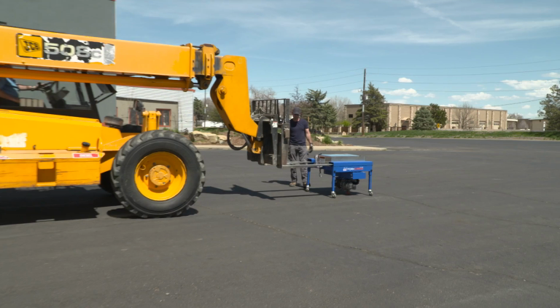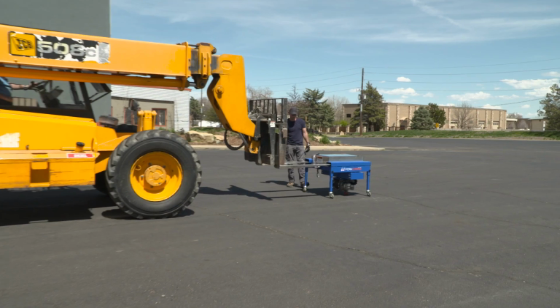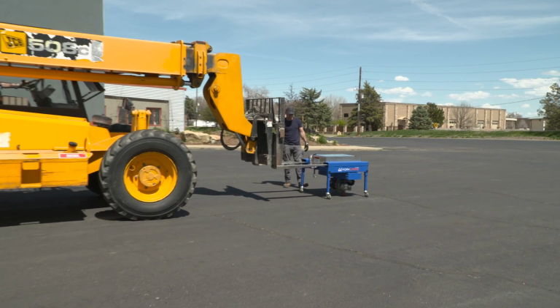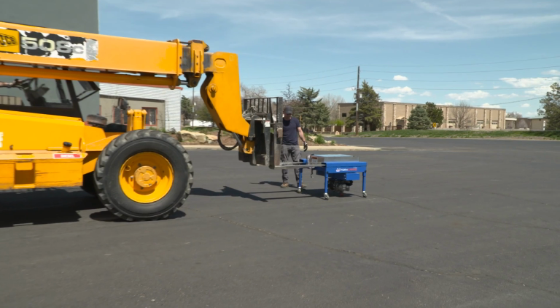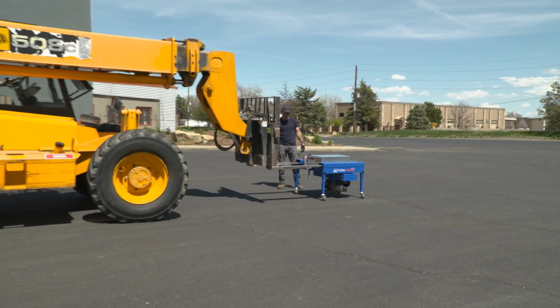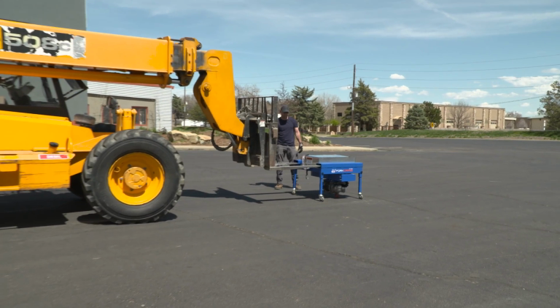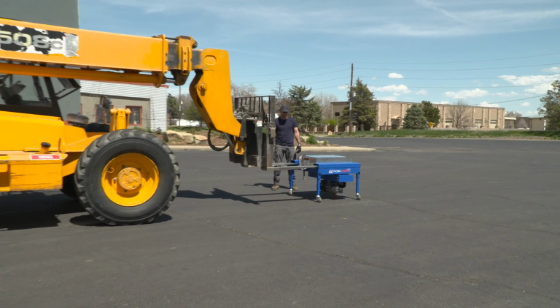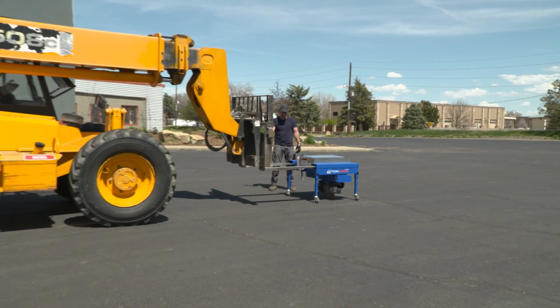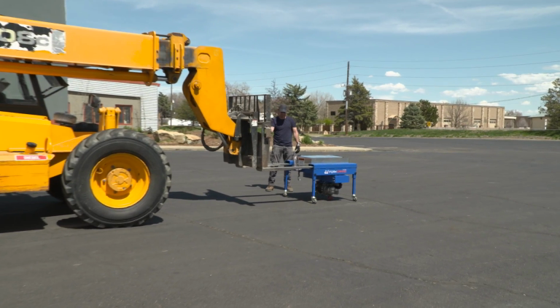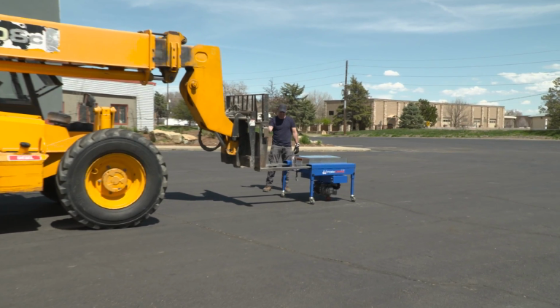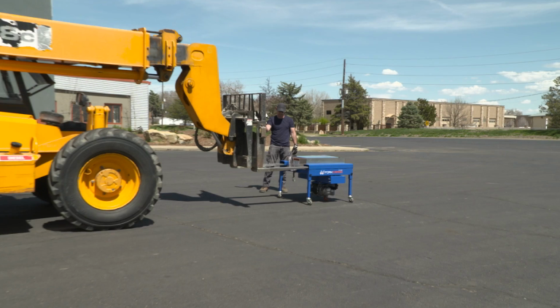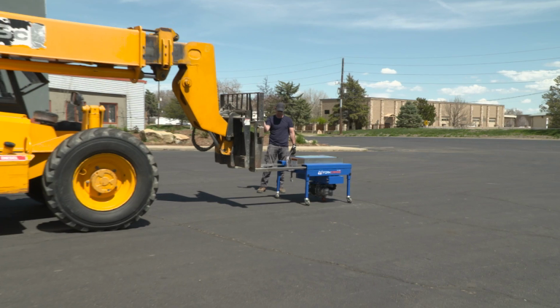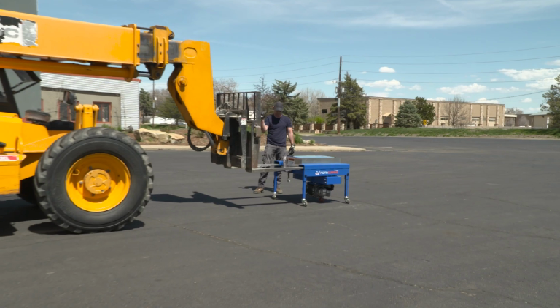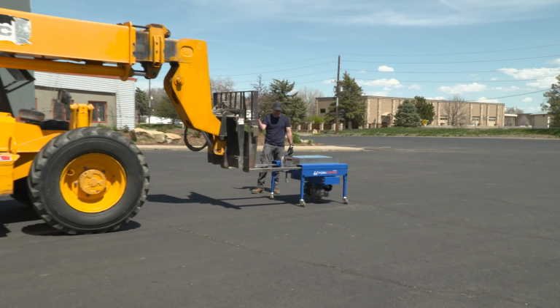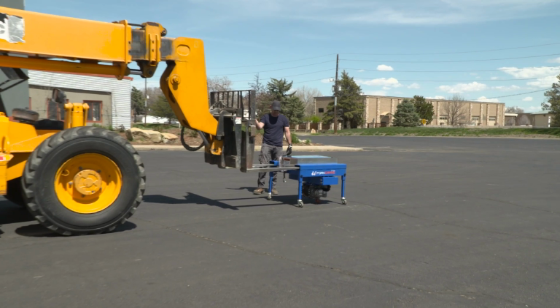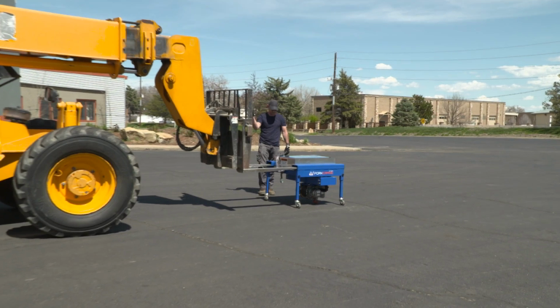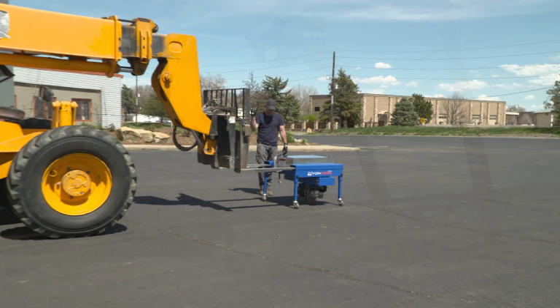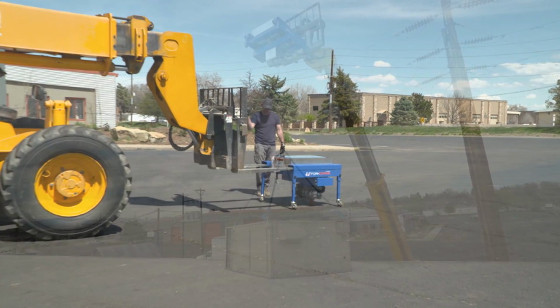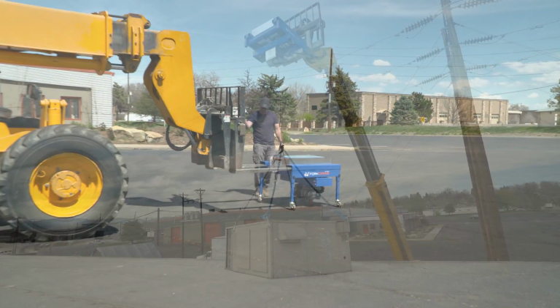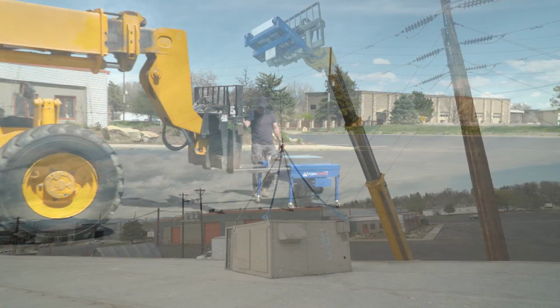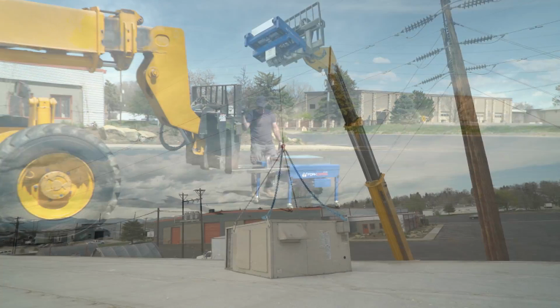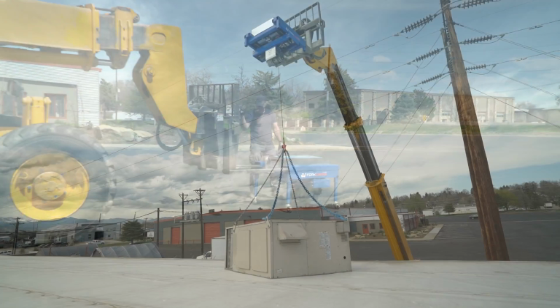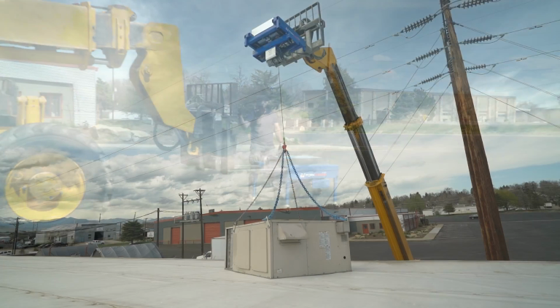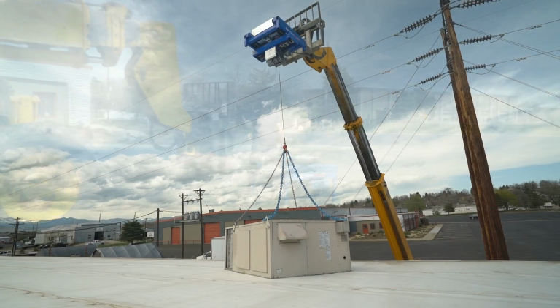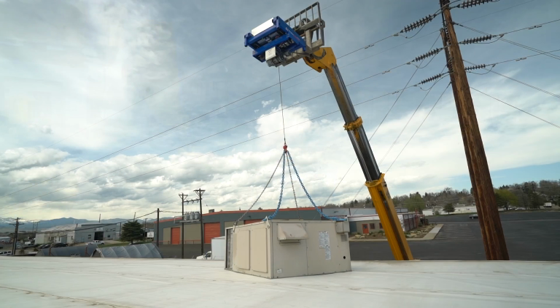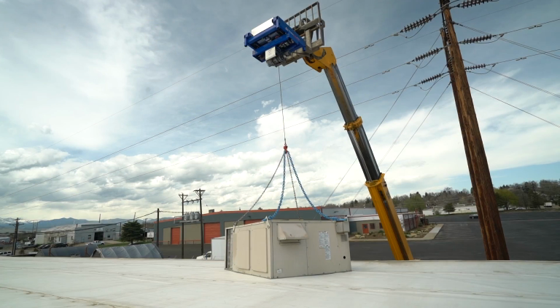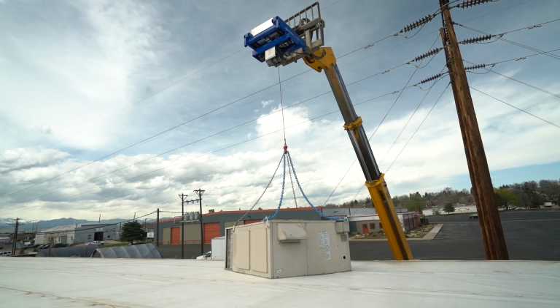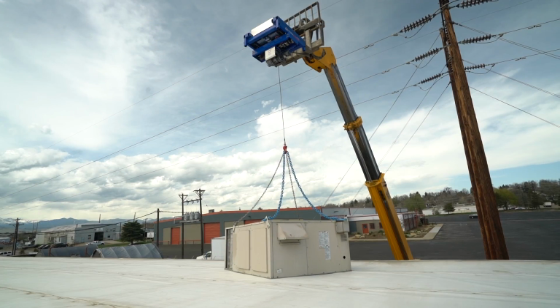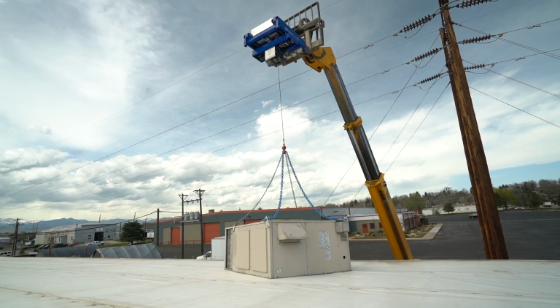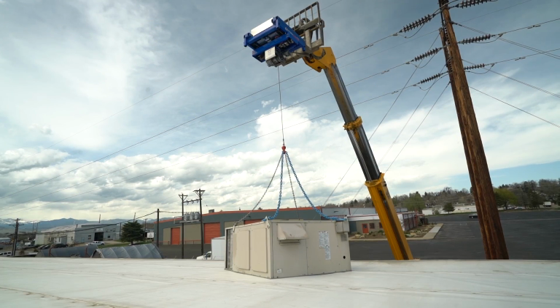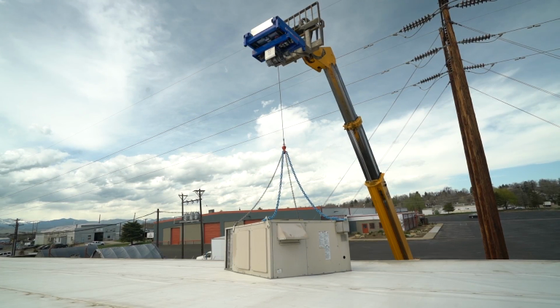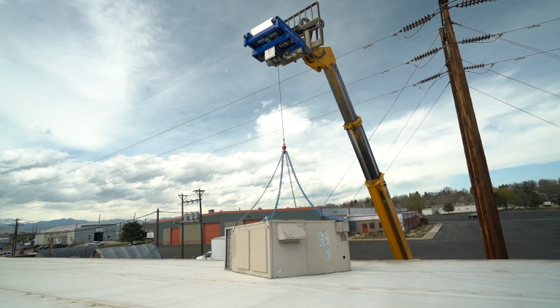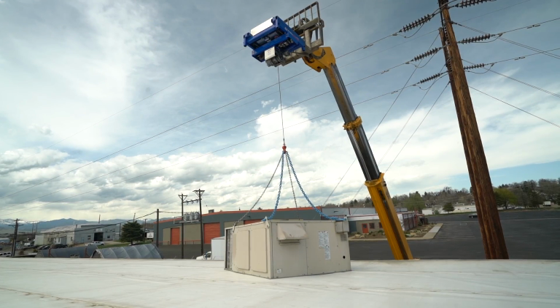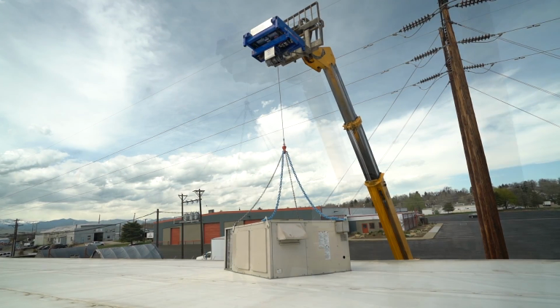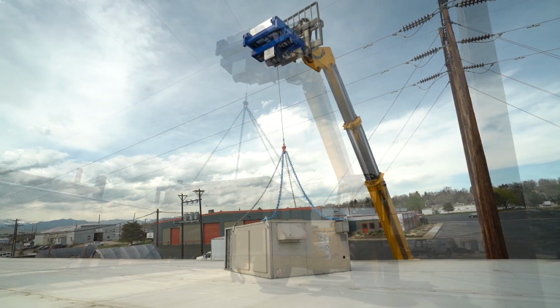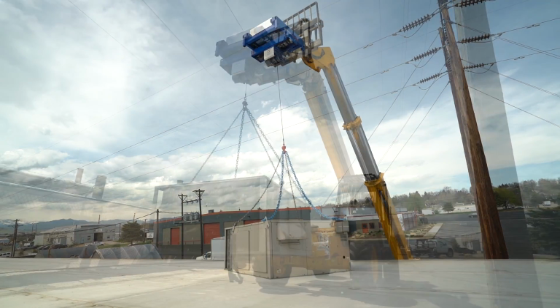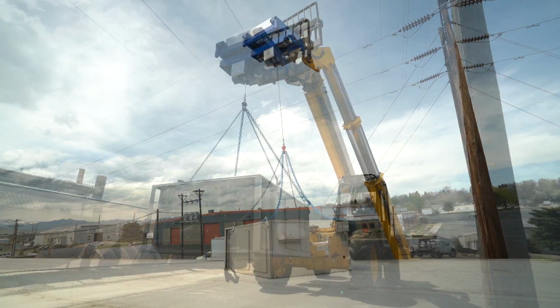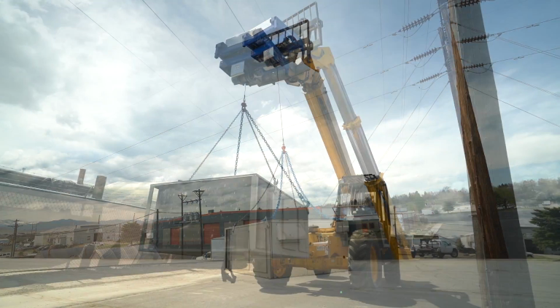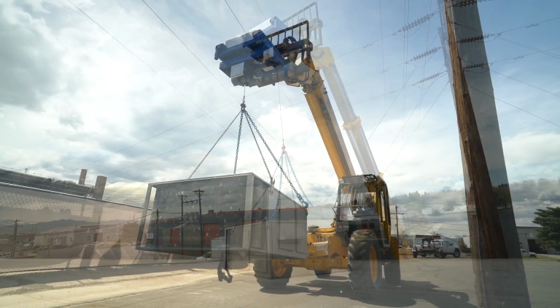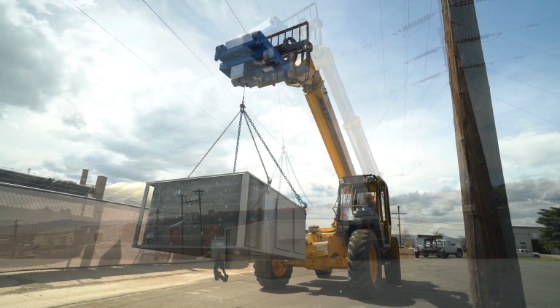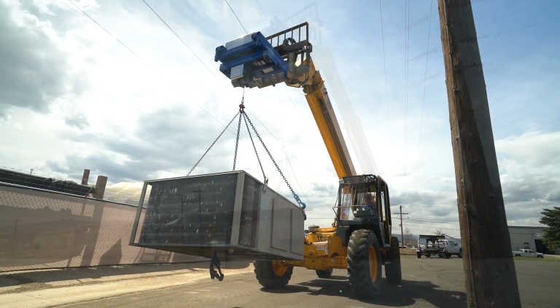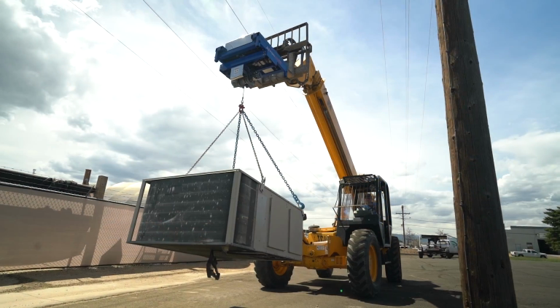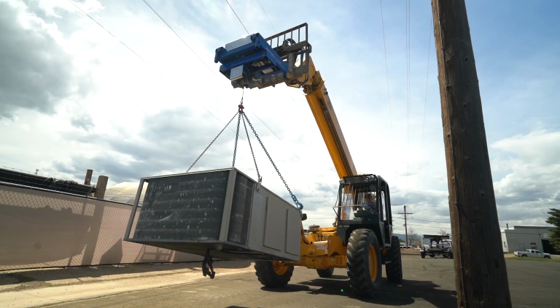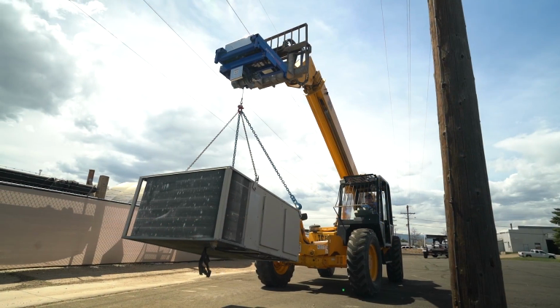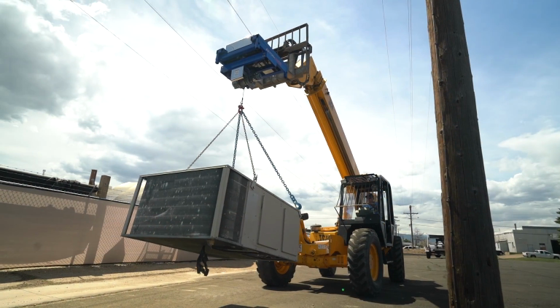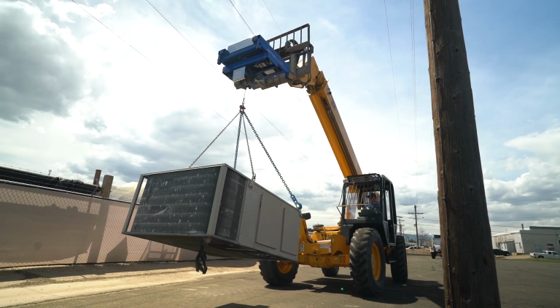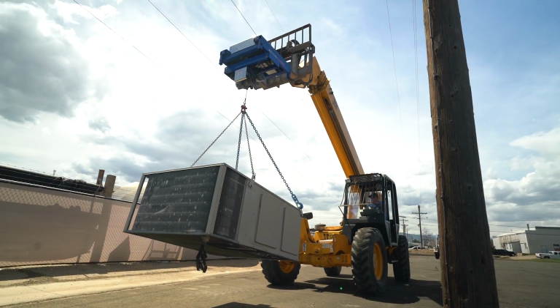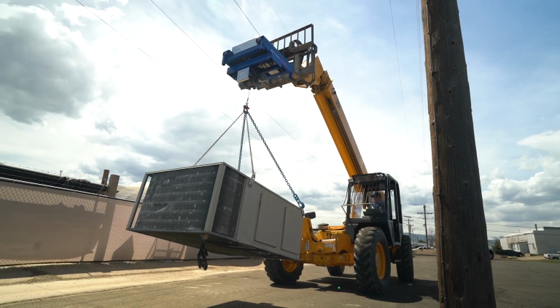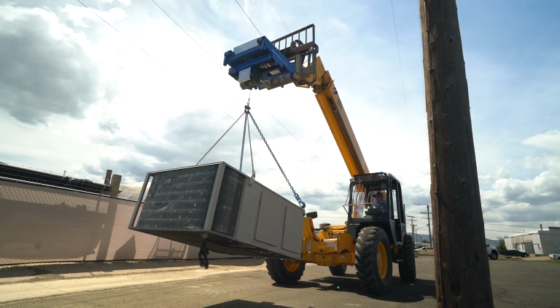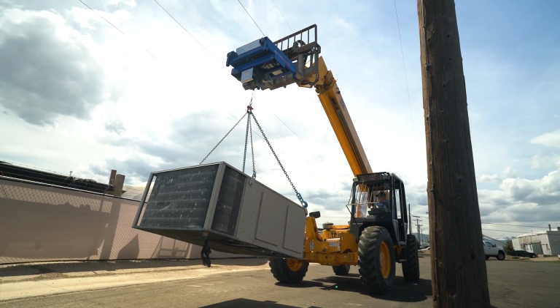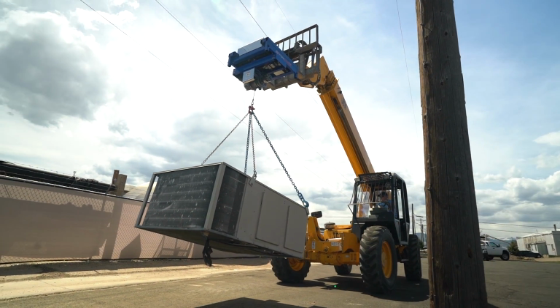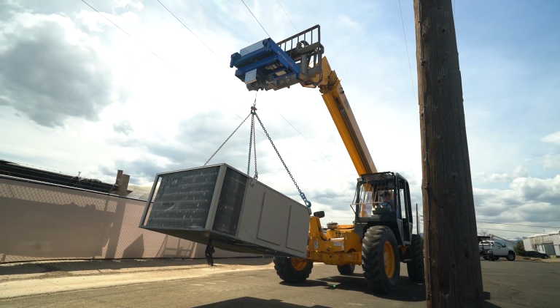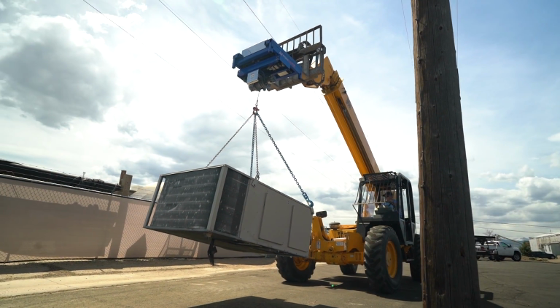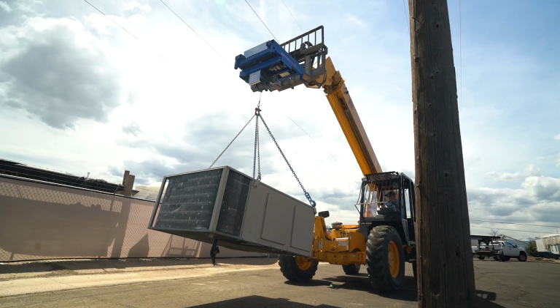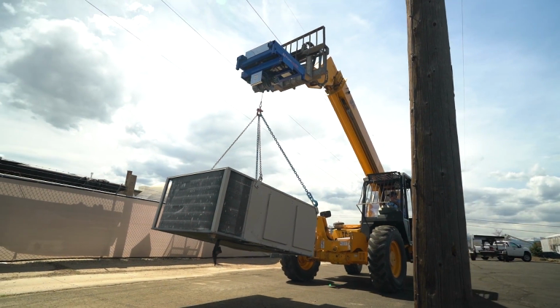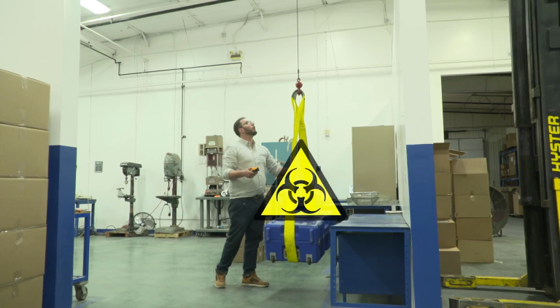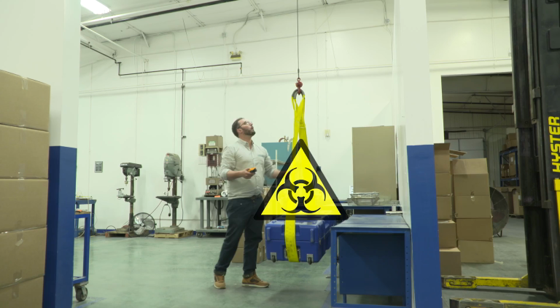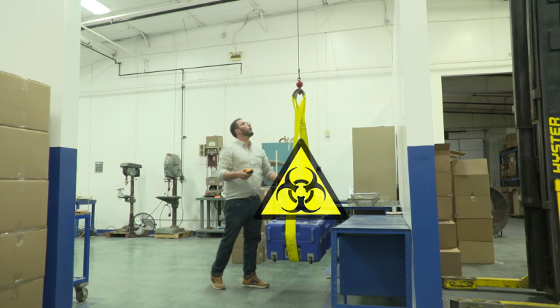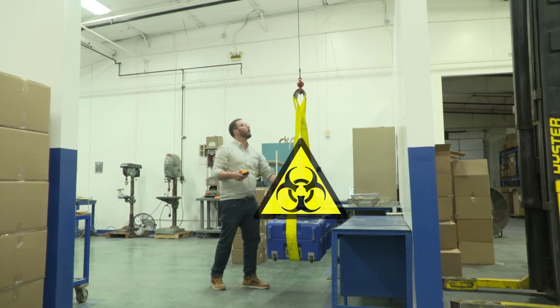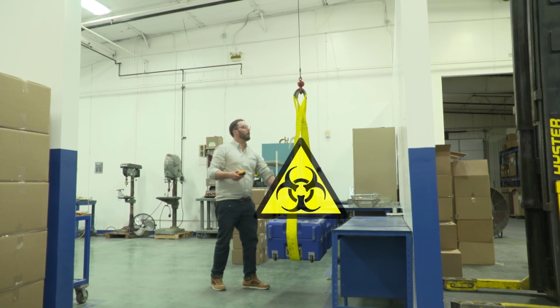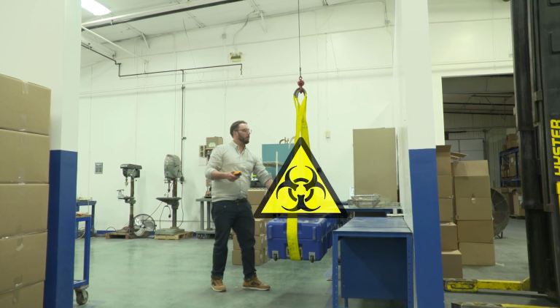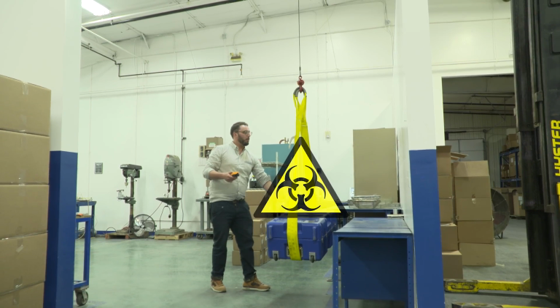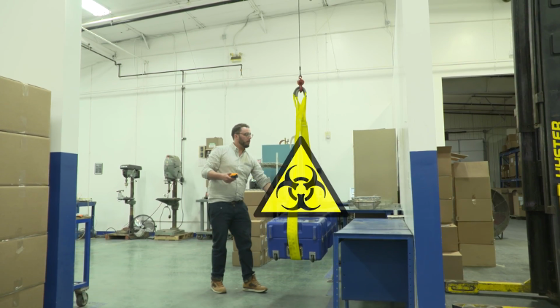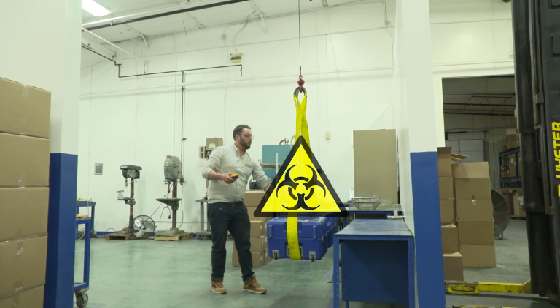Fork Crane was invented to solve the problems of moving and precisely placing heavy, expensive, cumbersome, and hazardous items.